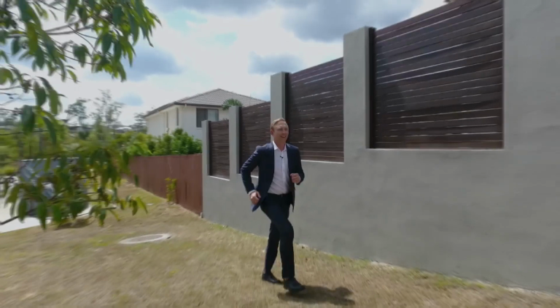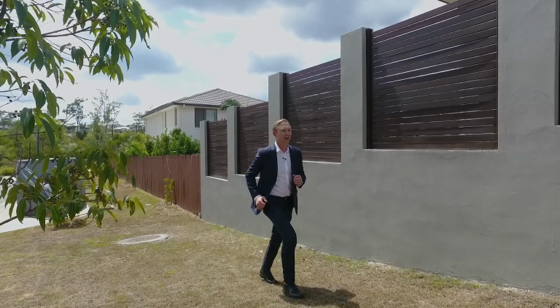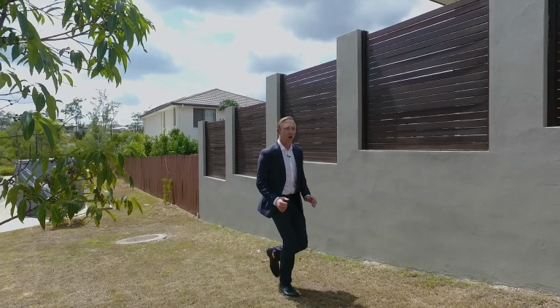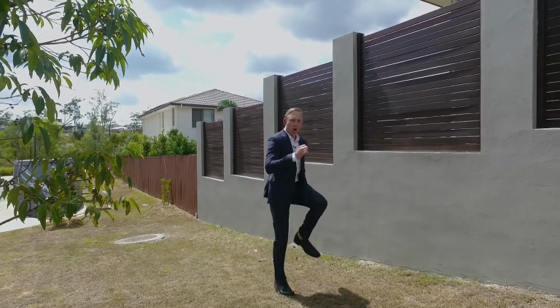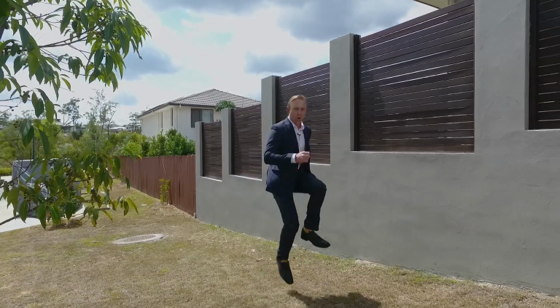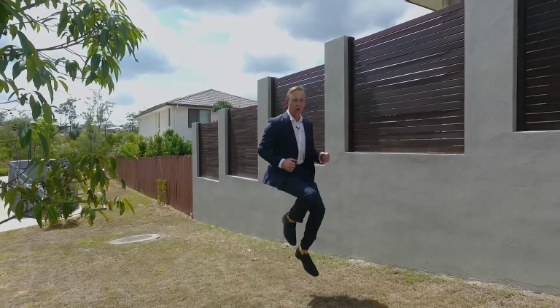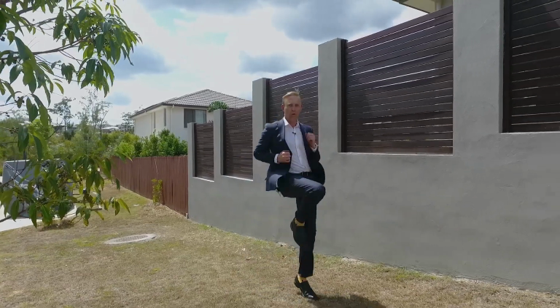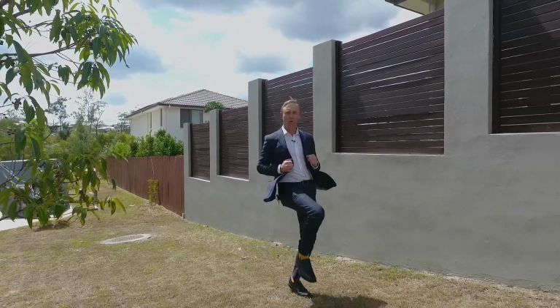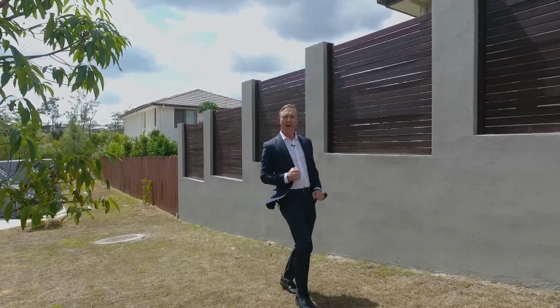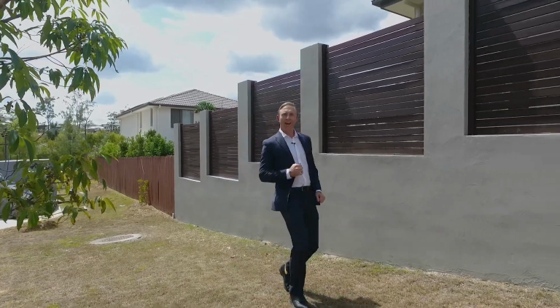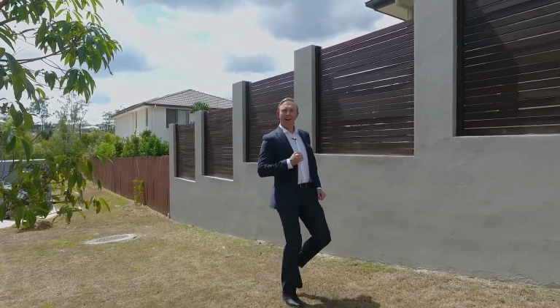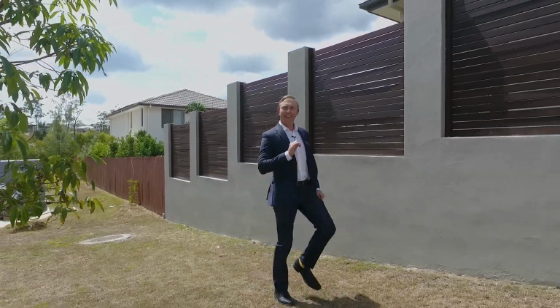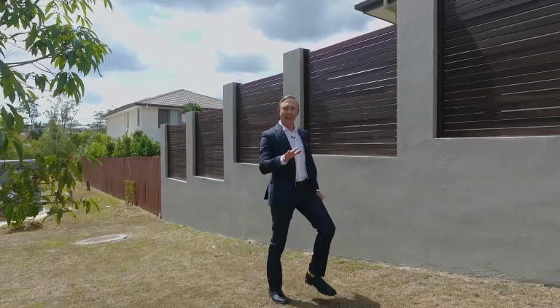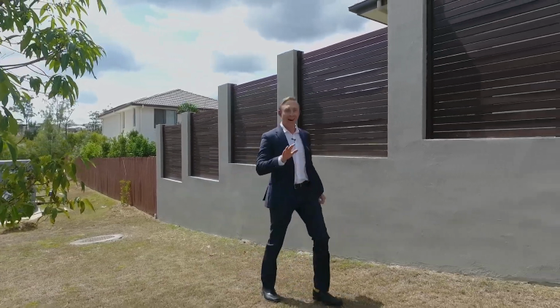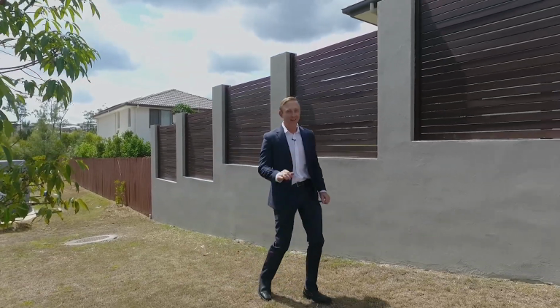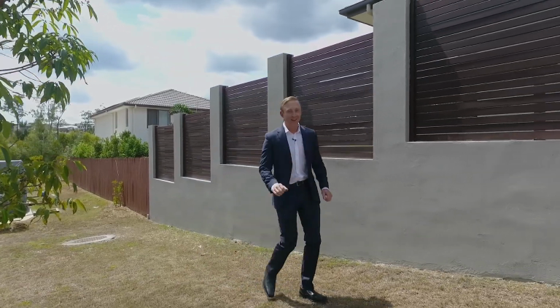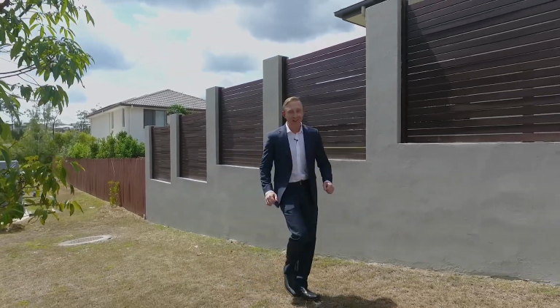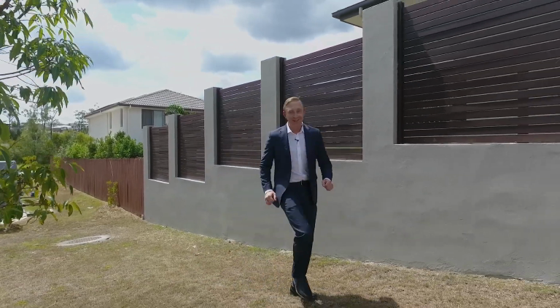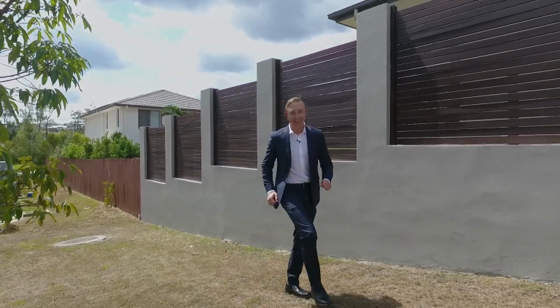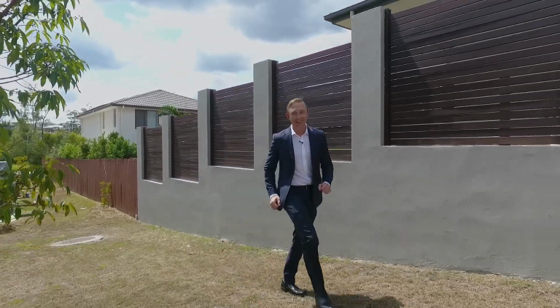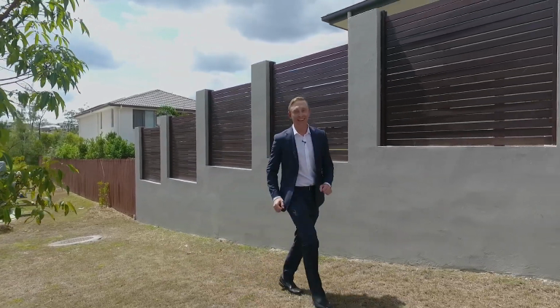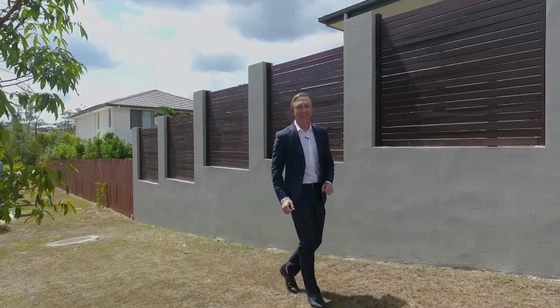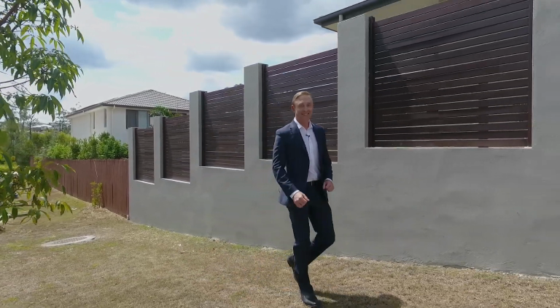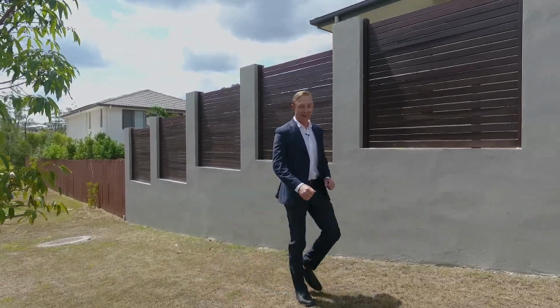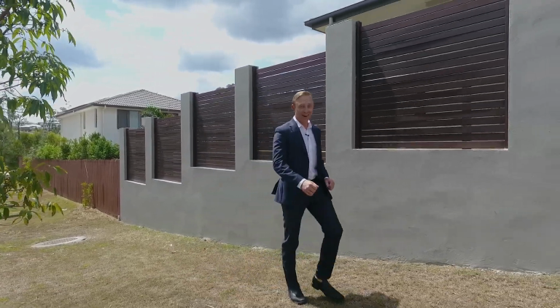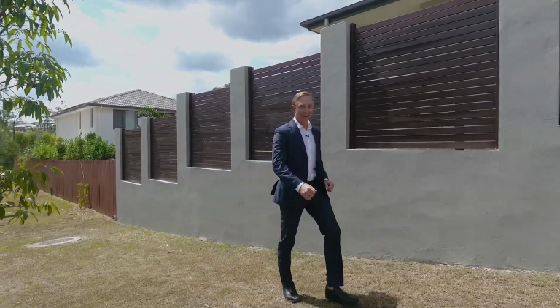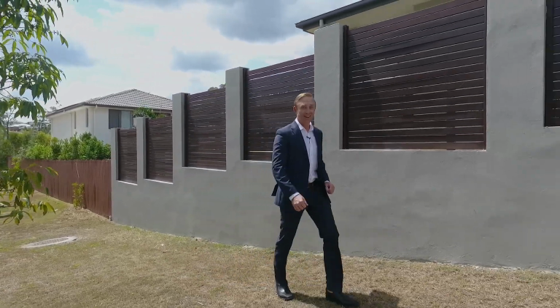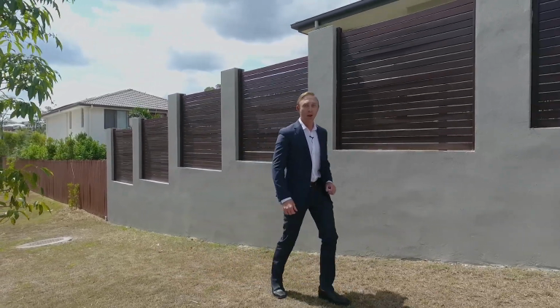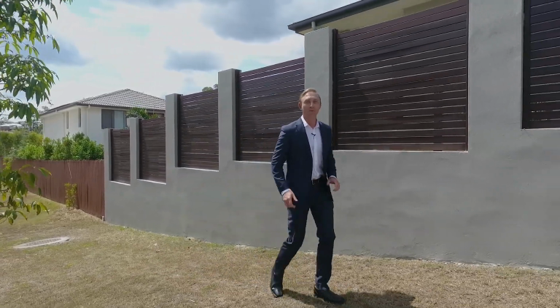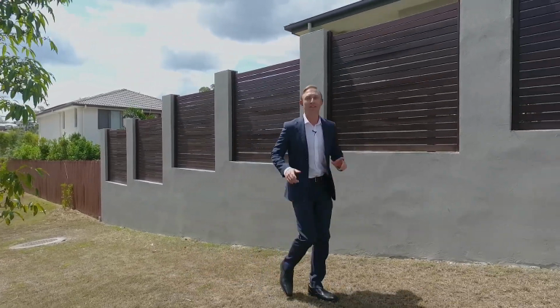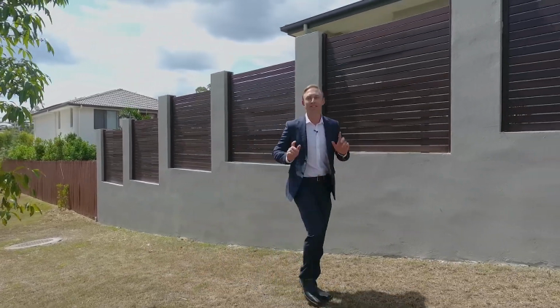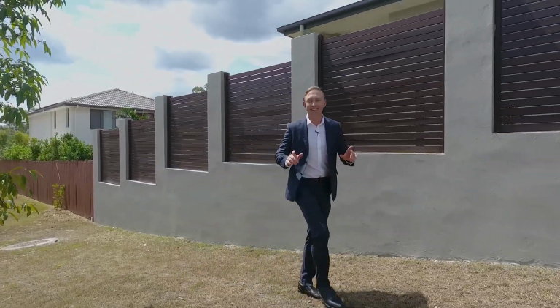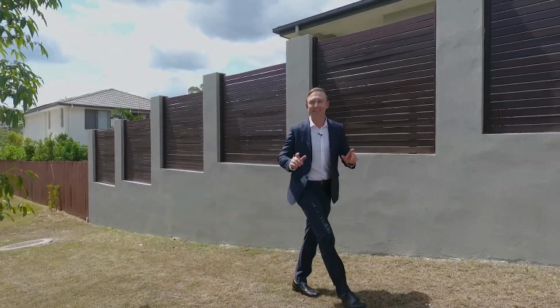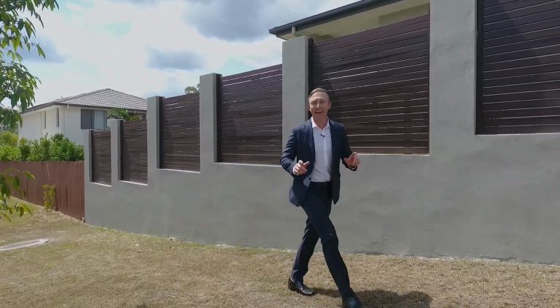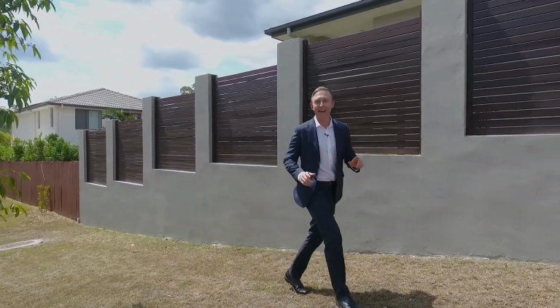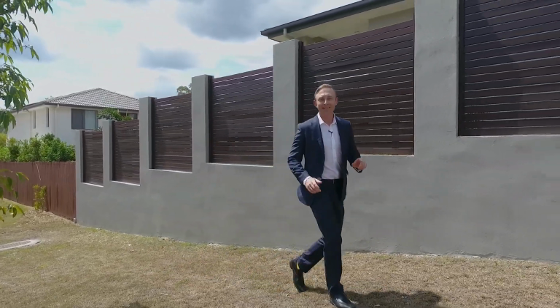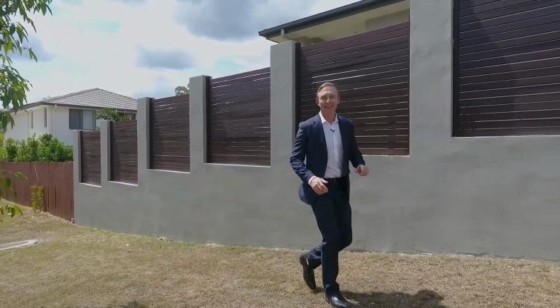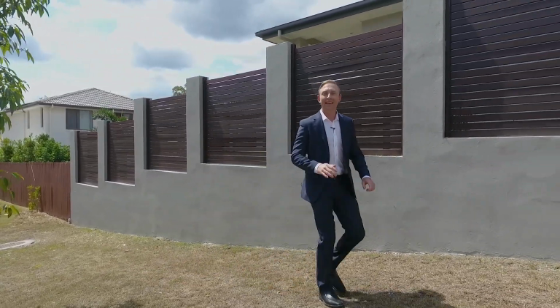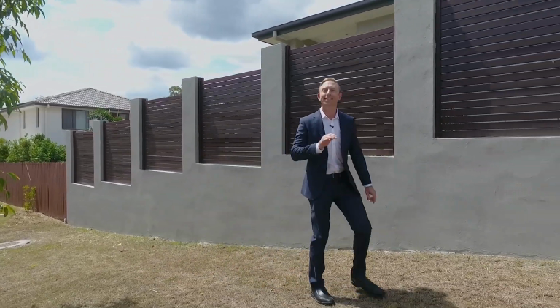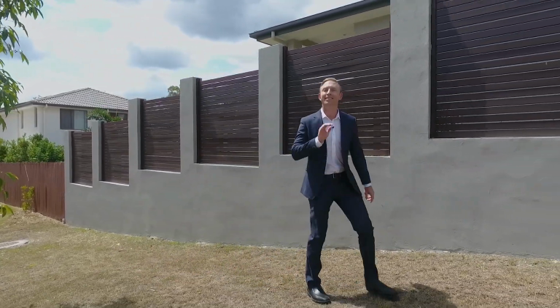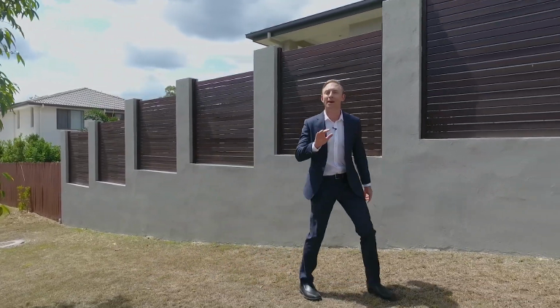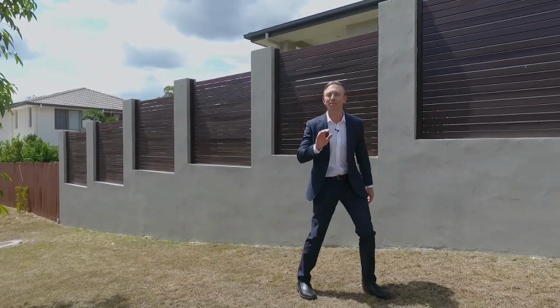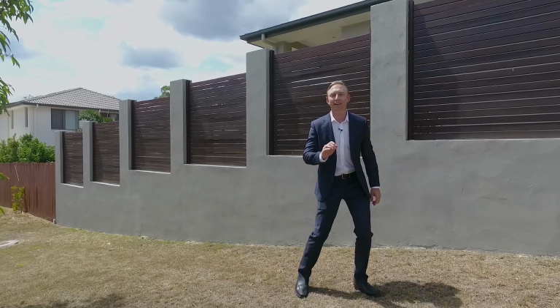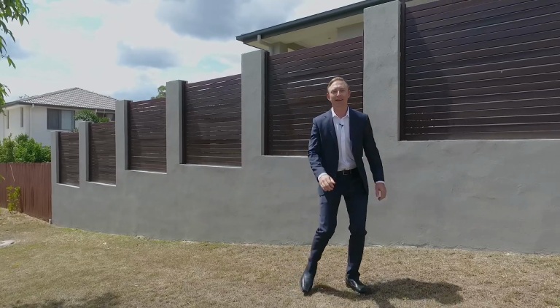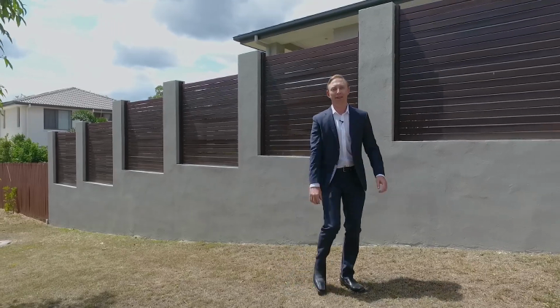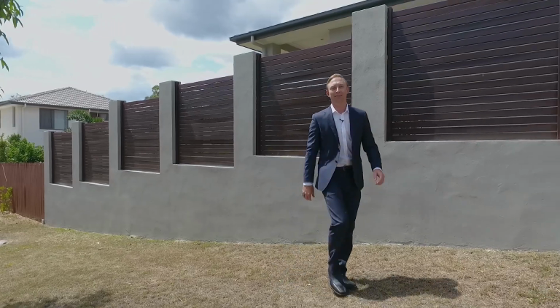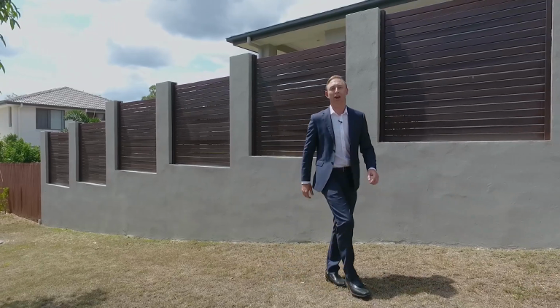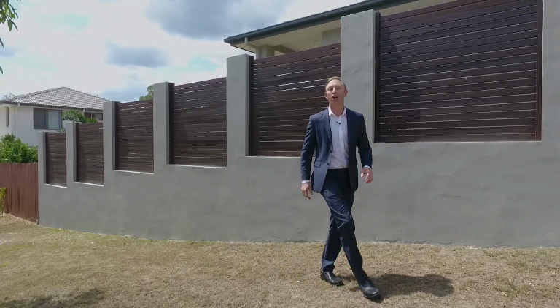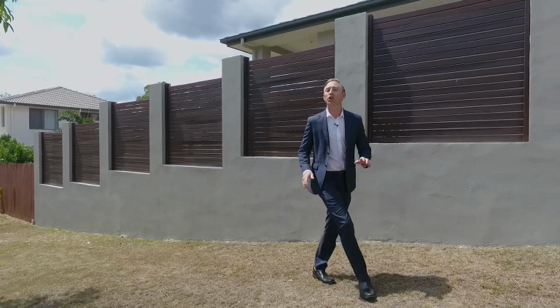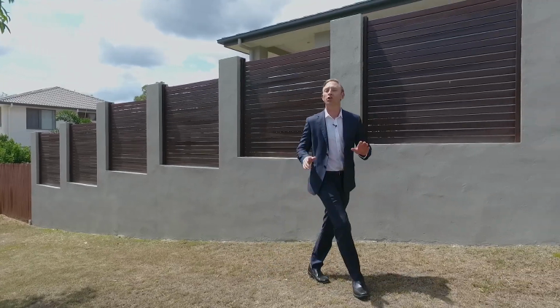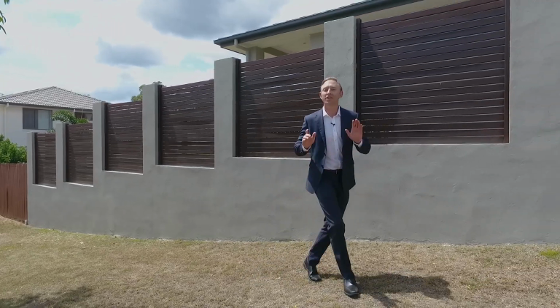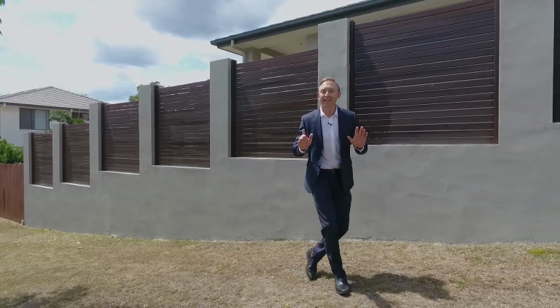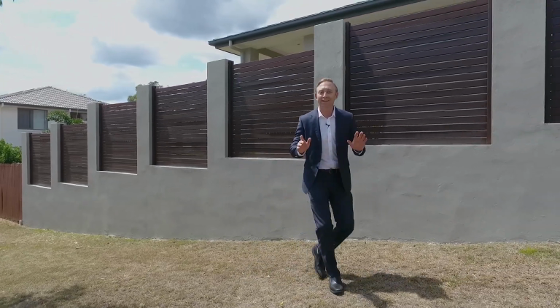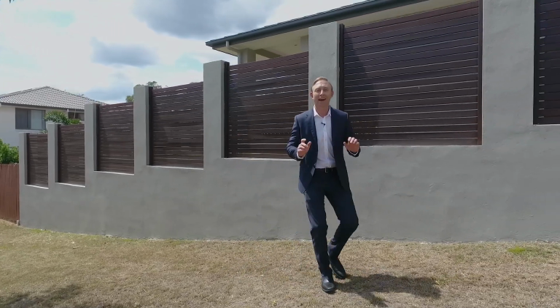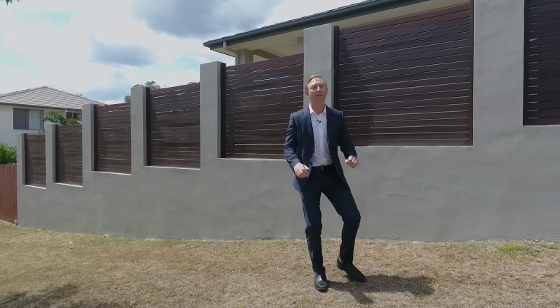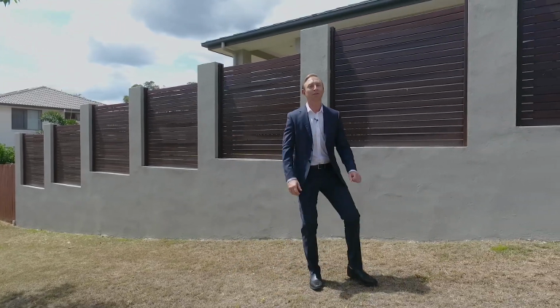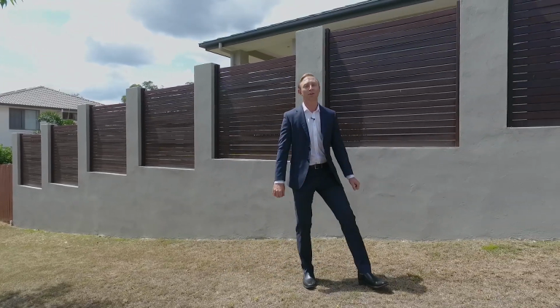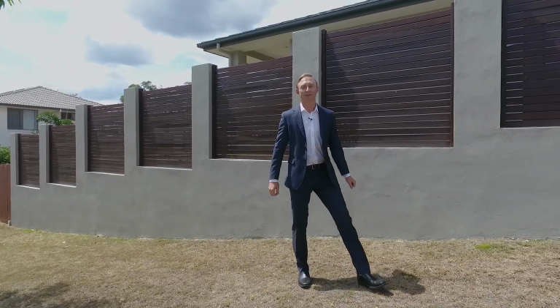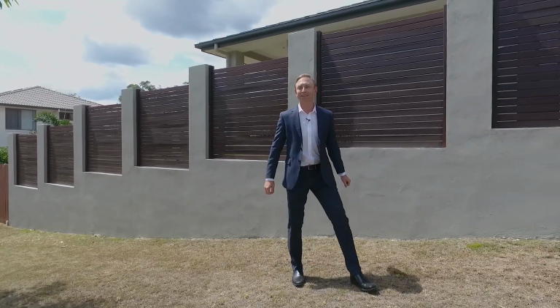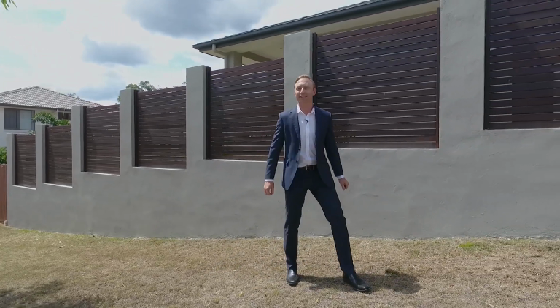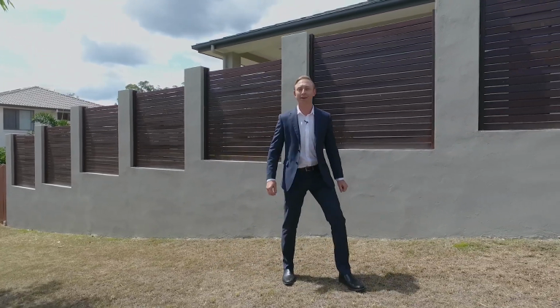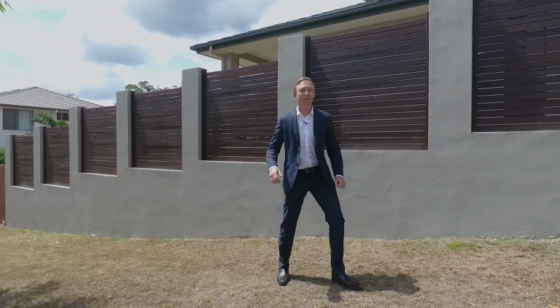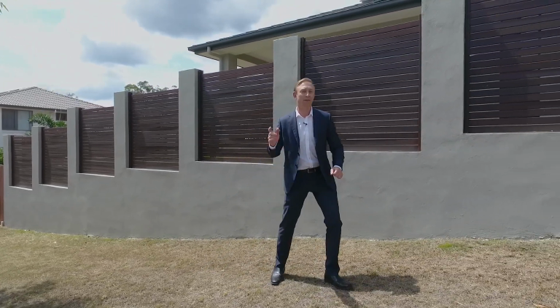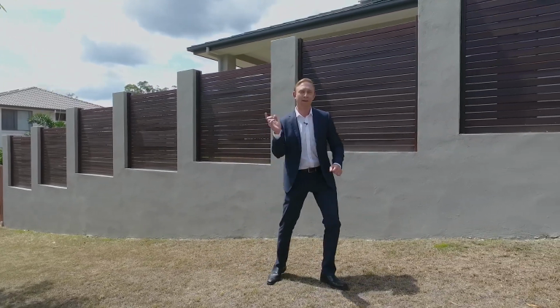Now I usually don't get excited, but this house is something else. You've got to have a look for yourself.